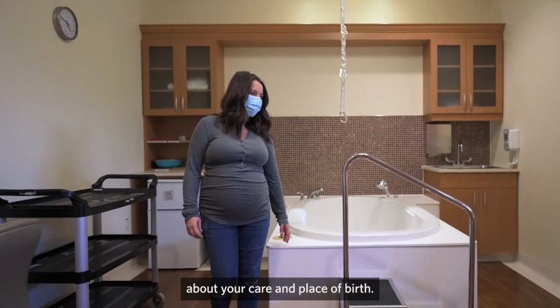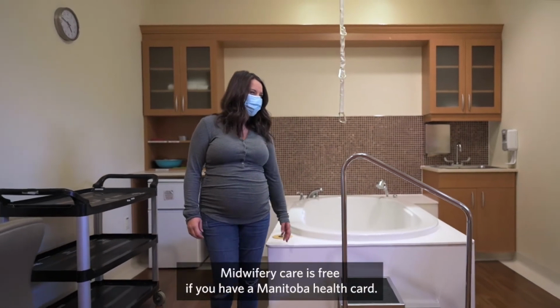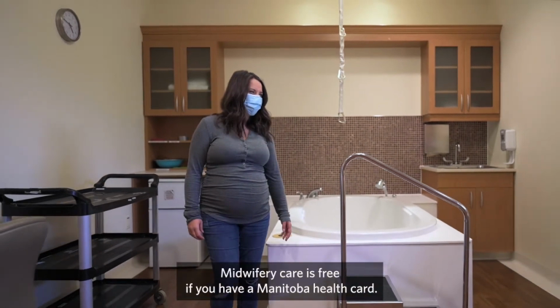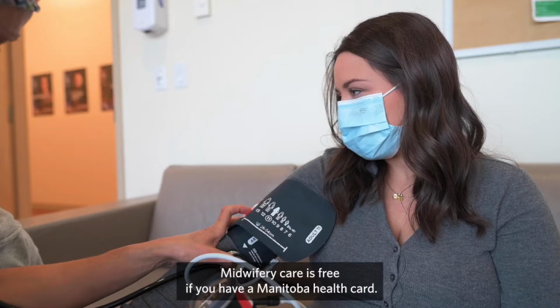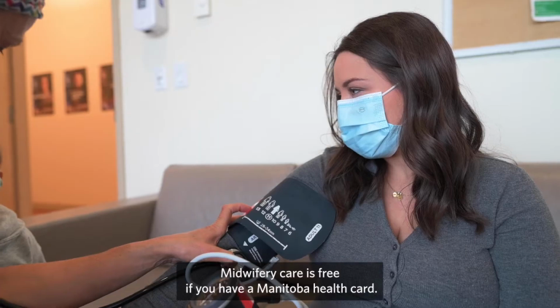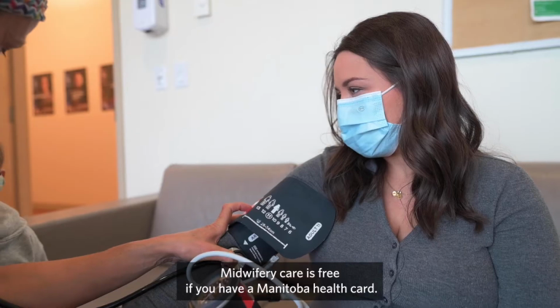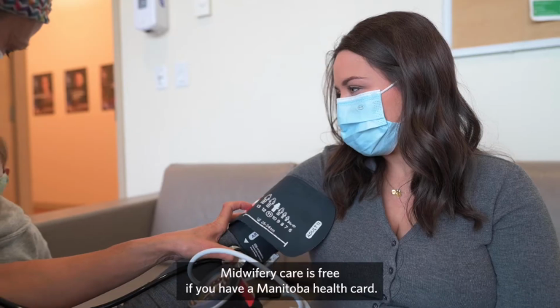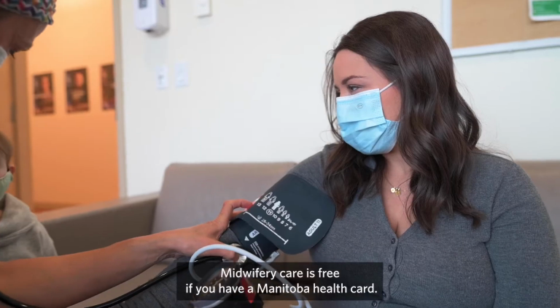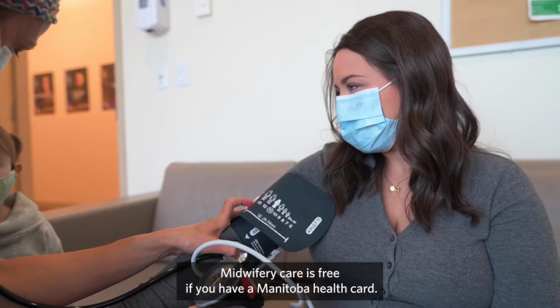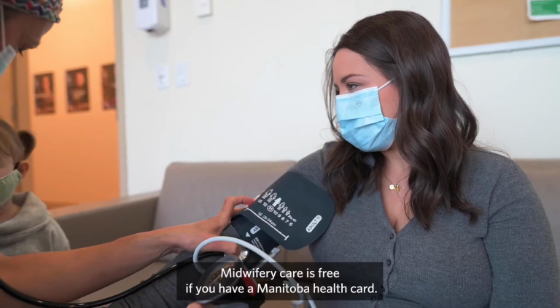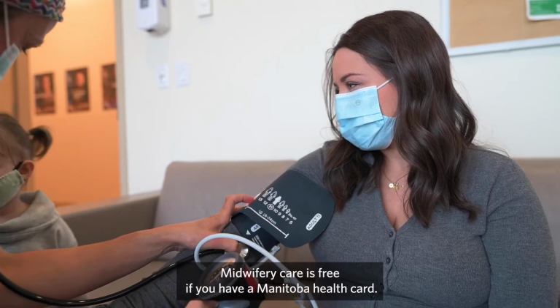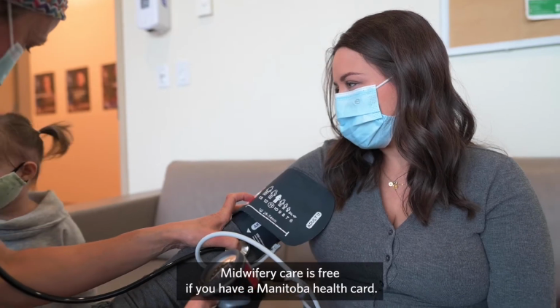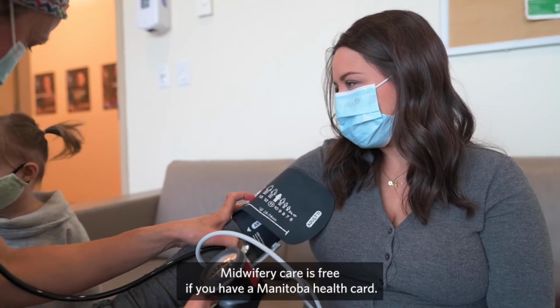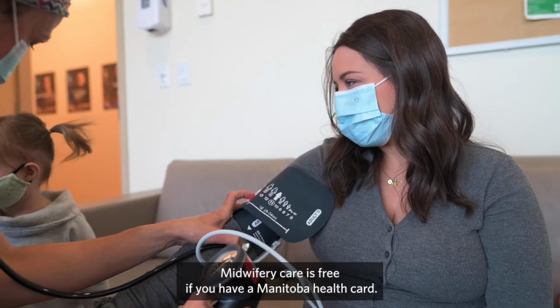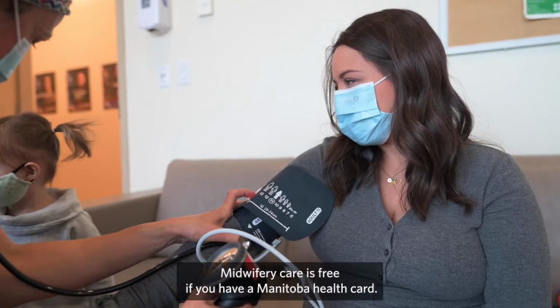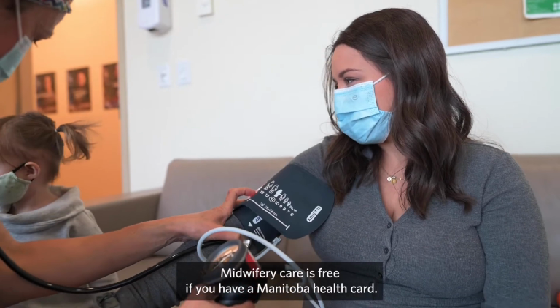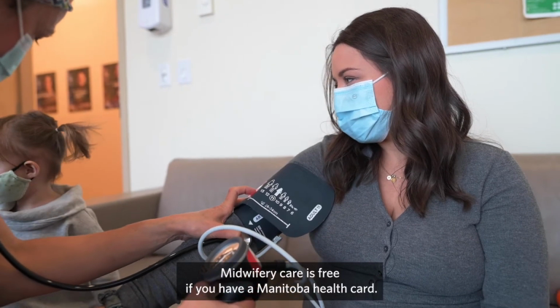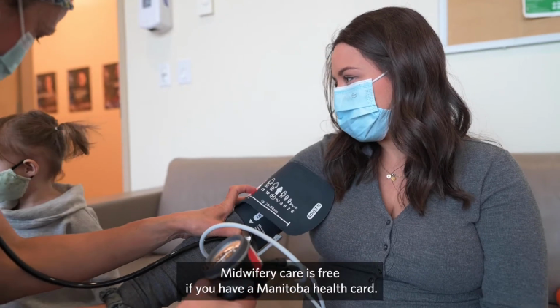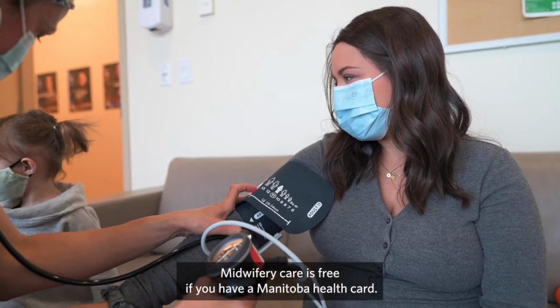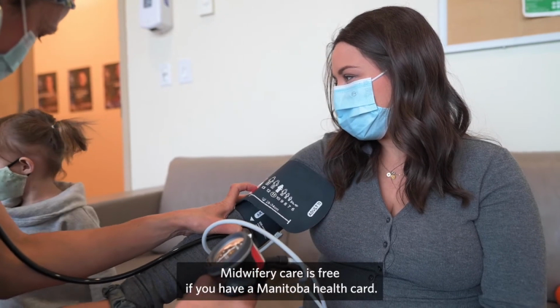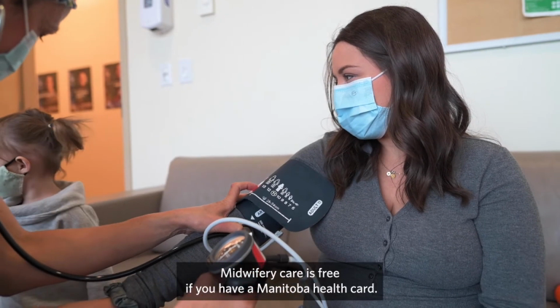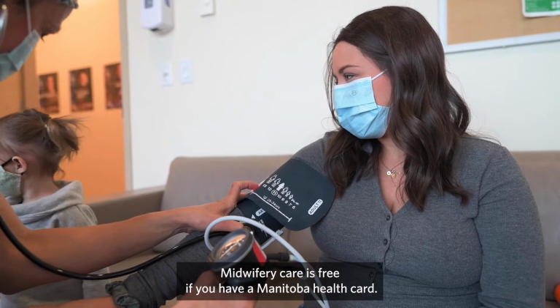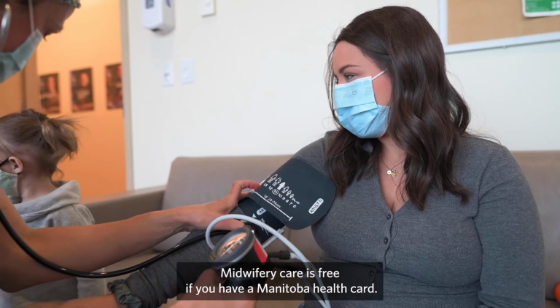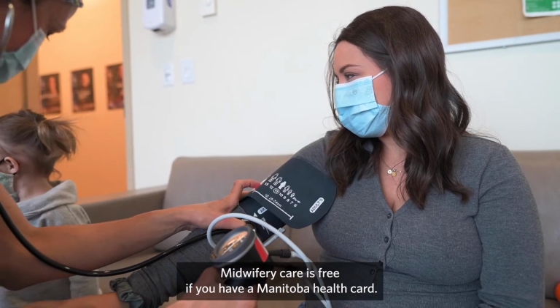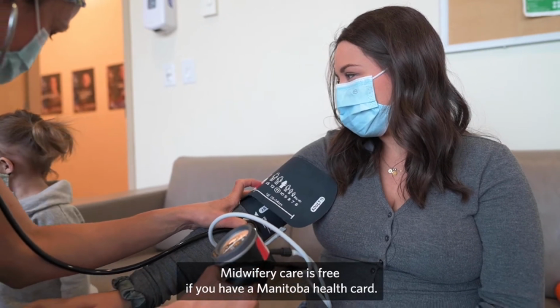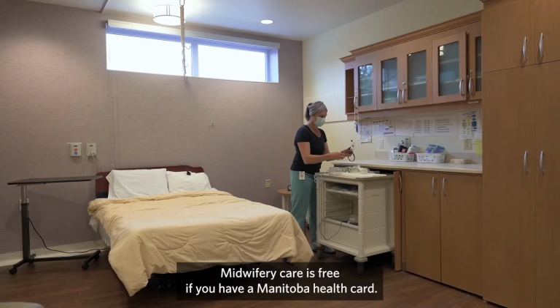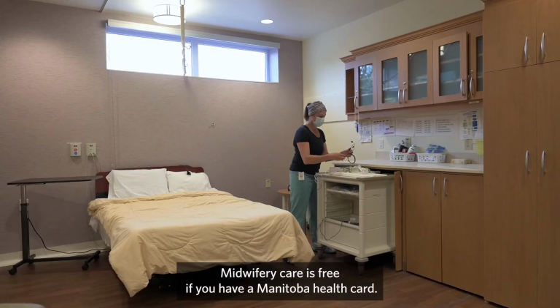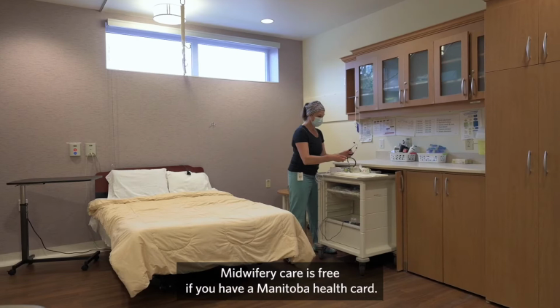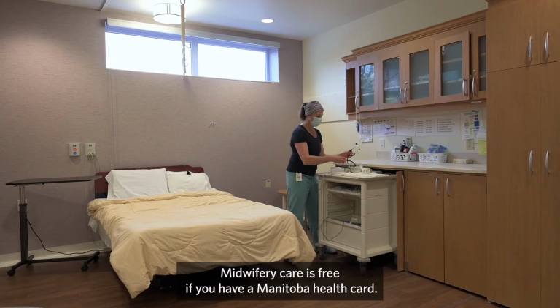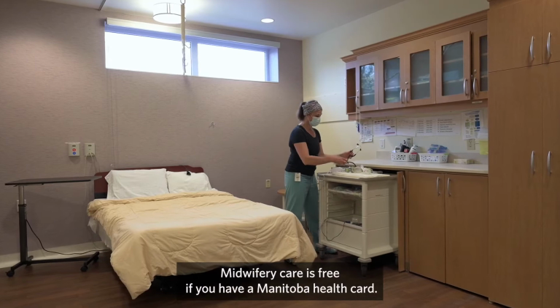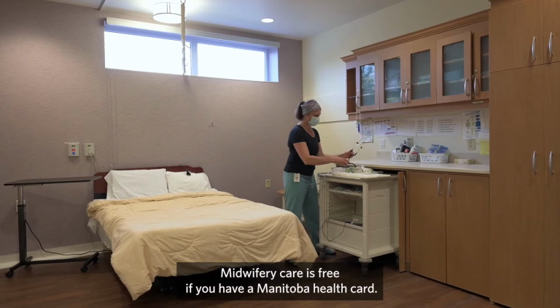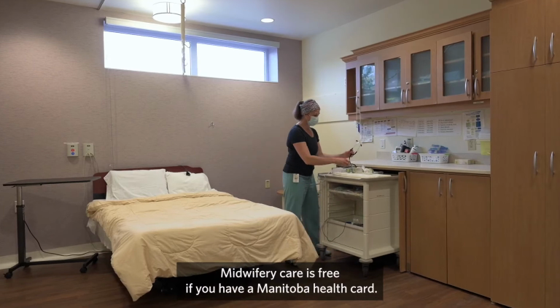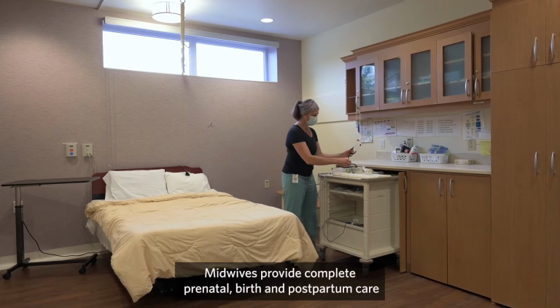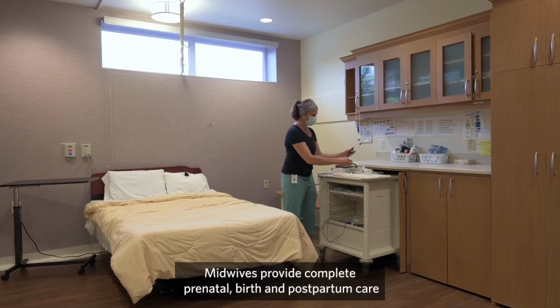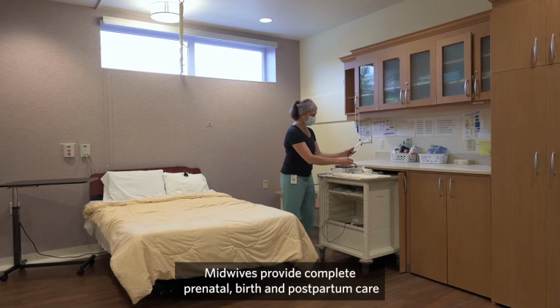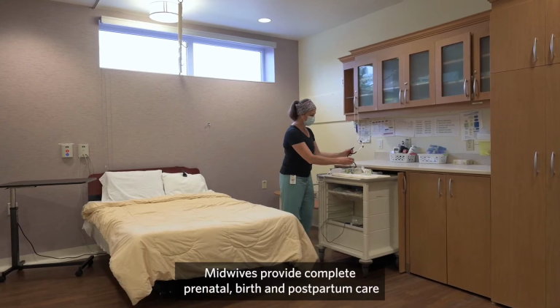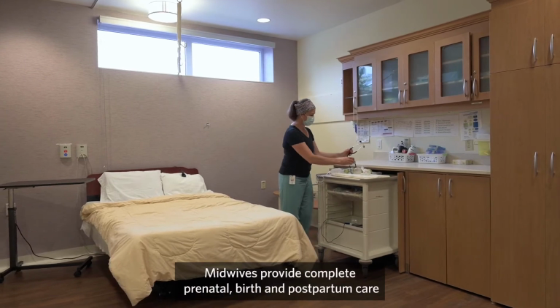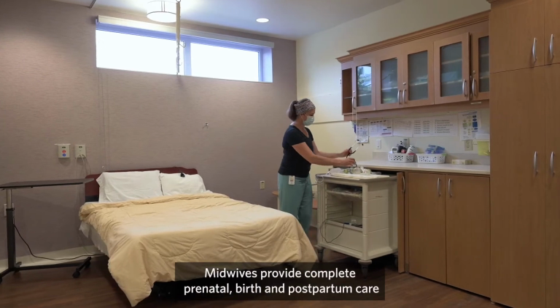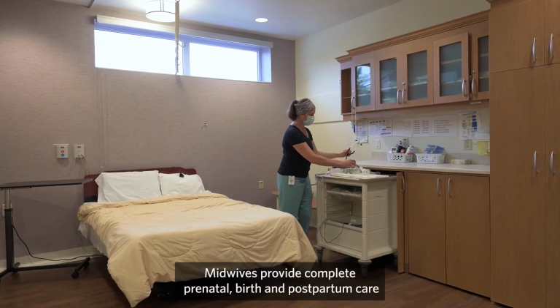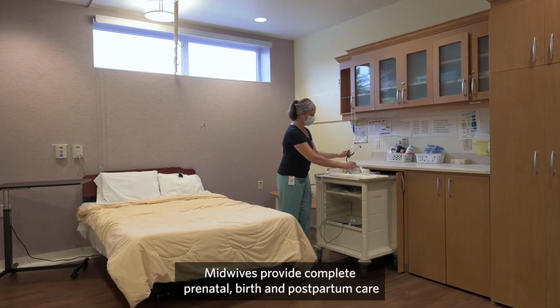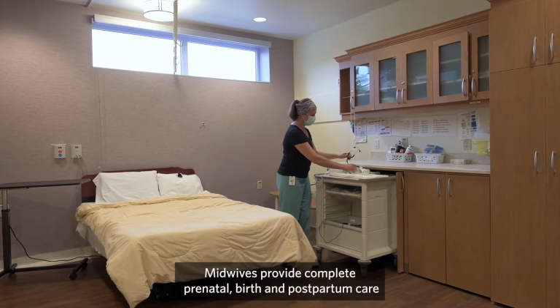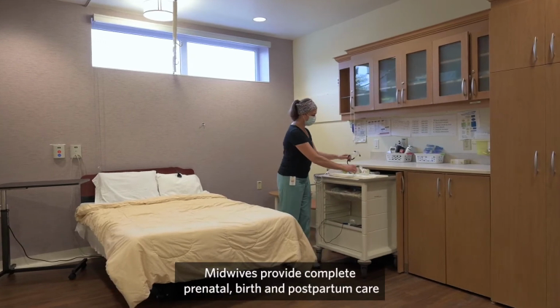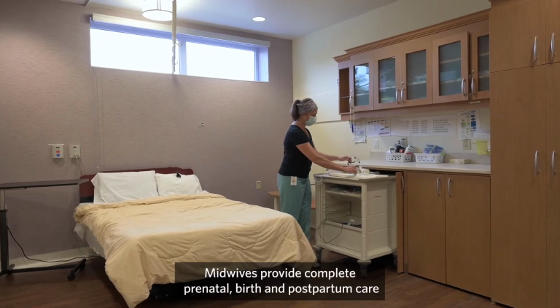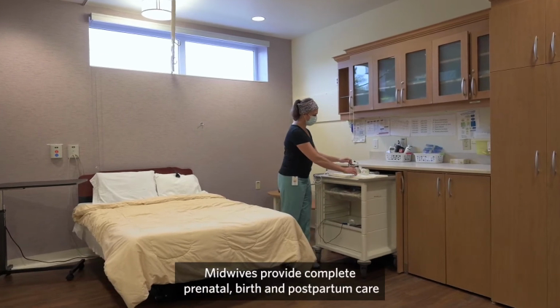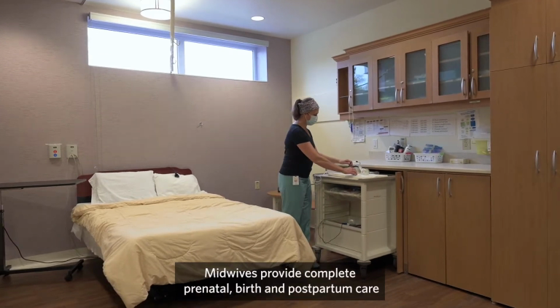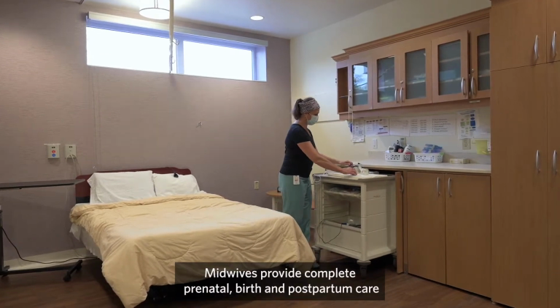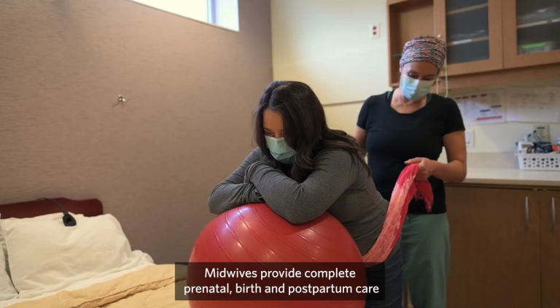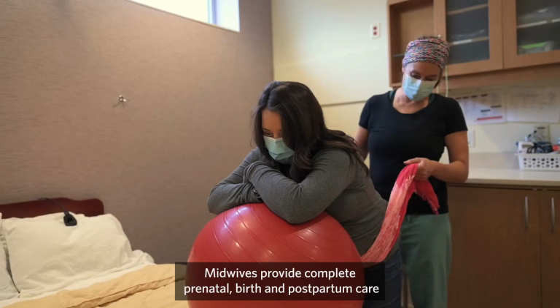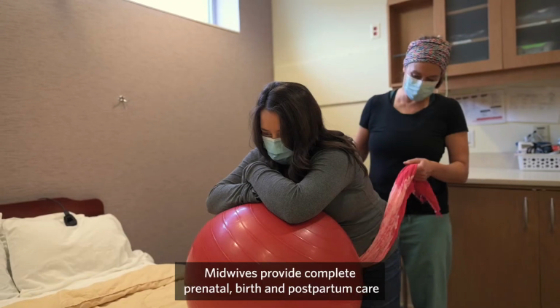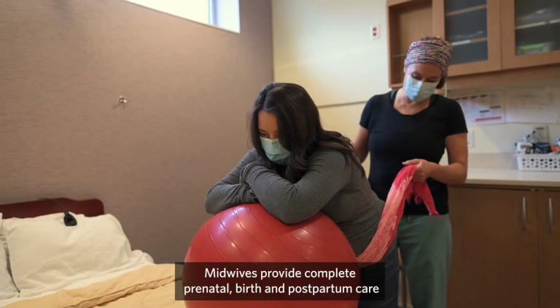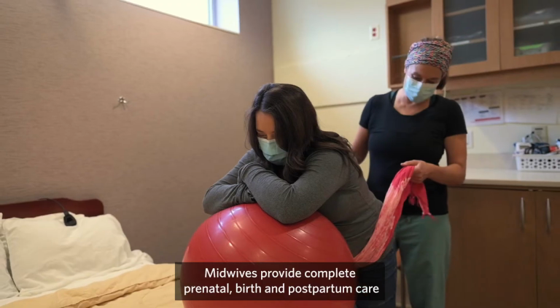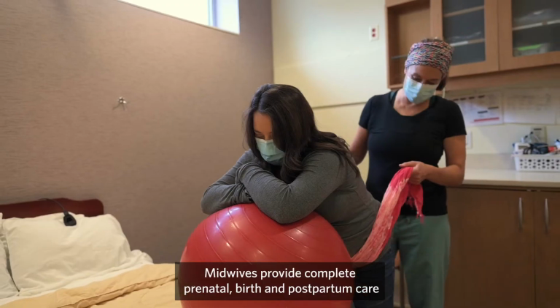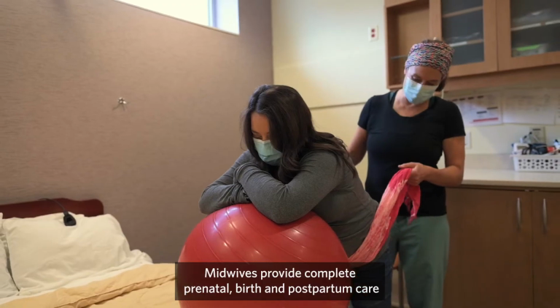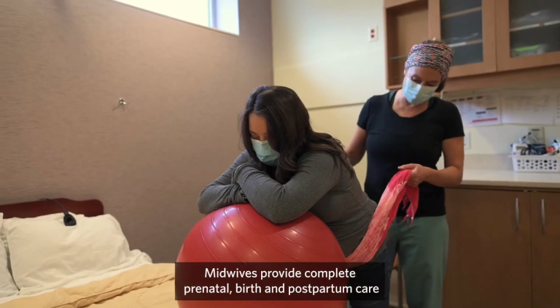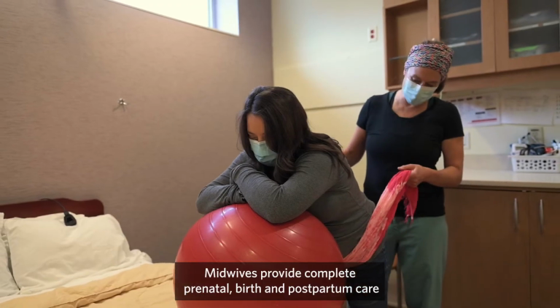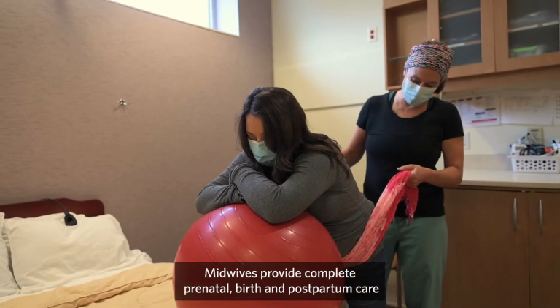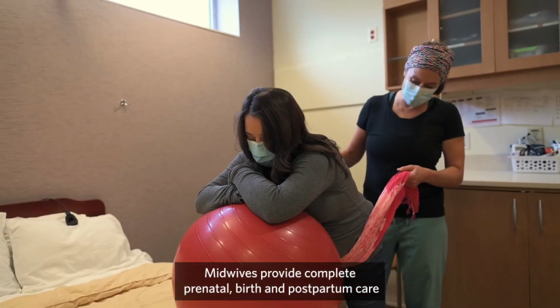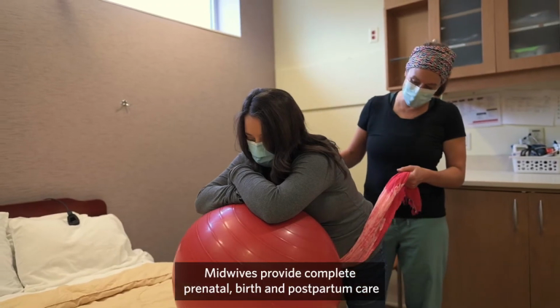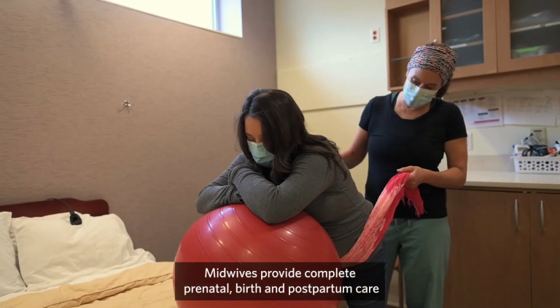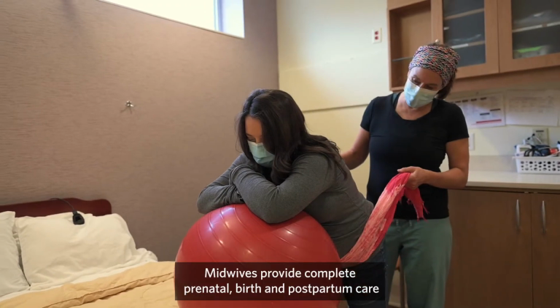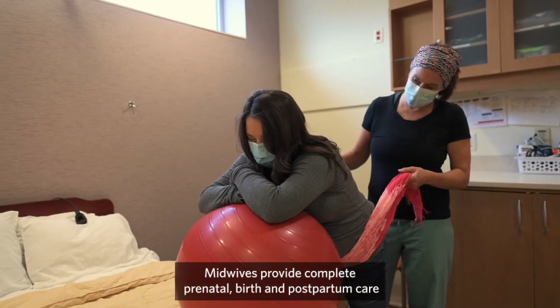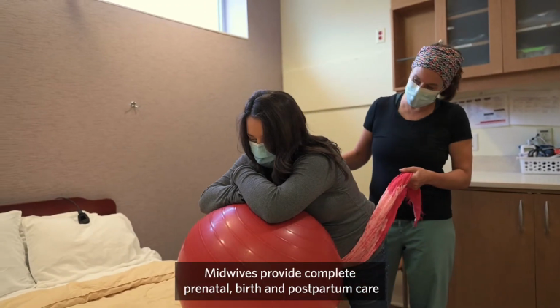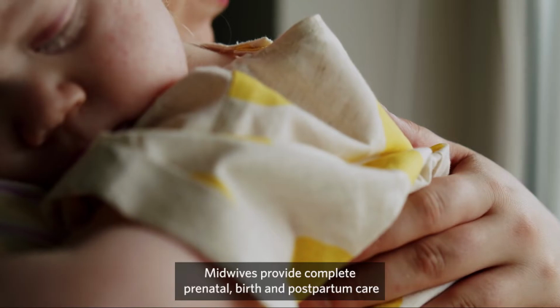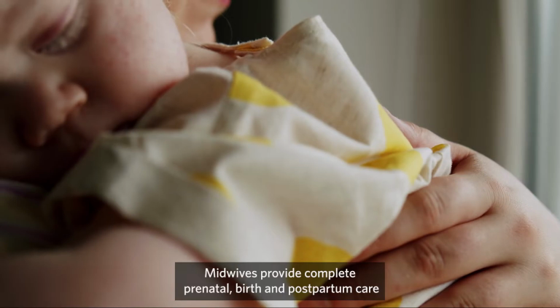Midwifery care is free if you have a Manitoba health card. Midwives provide complete prenatal, birth and postpartum care.